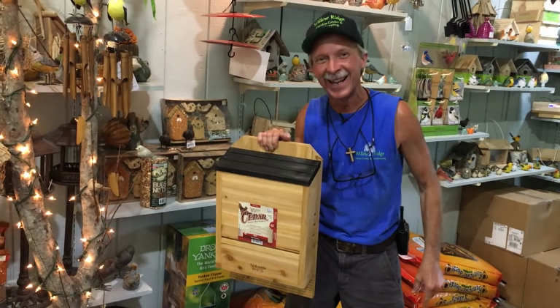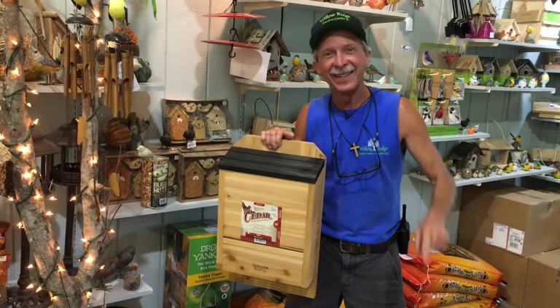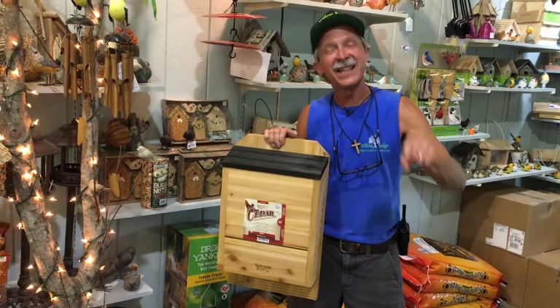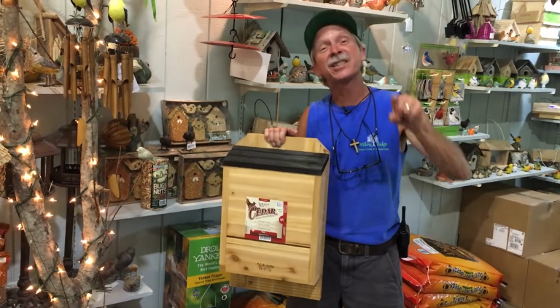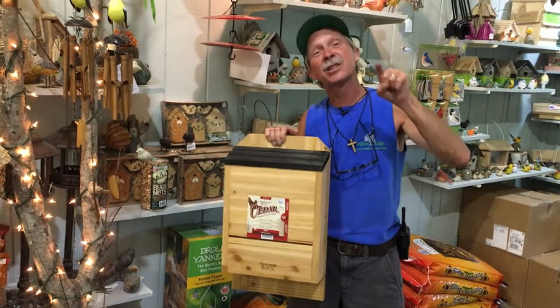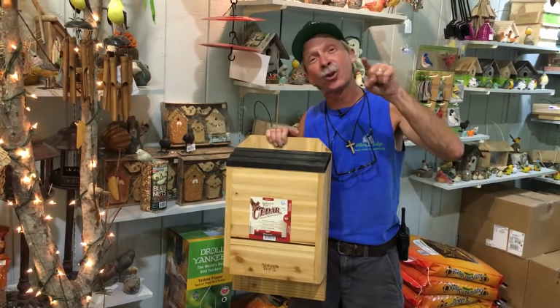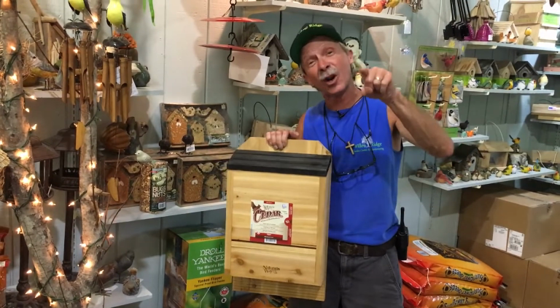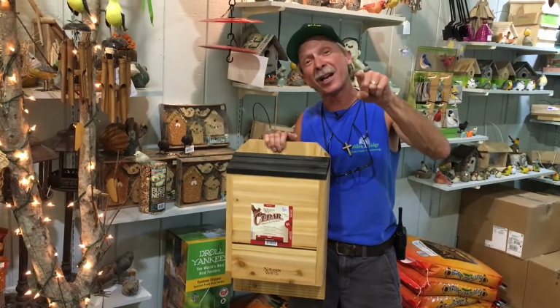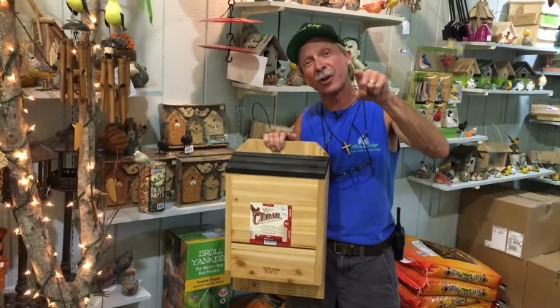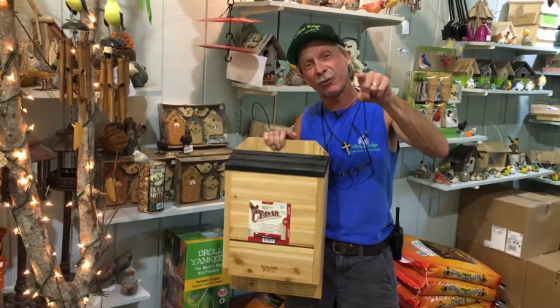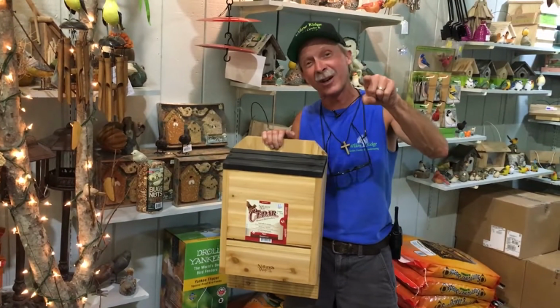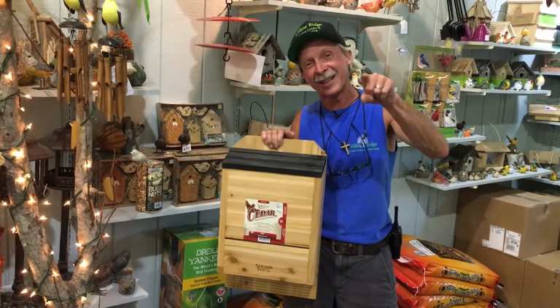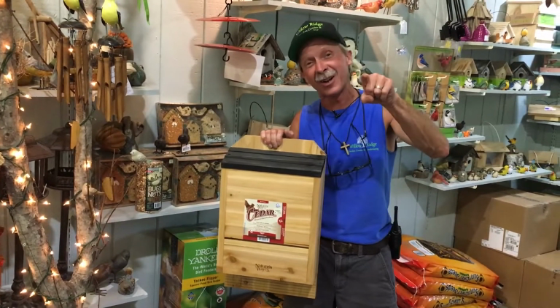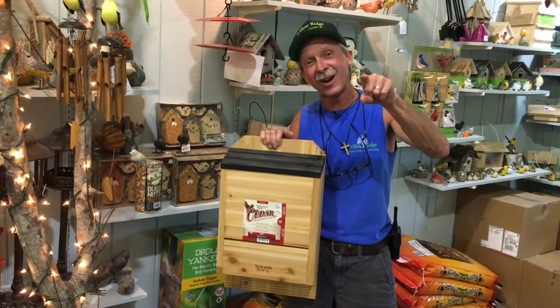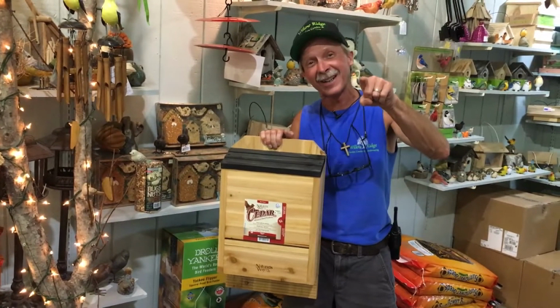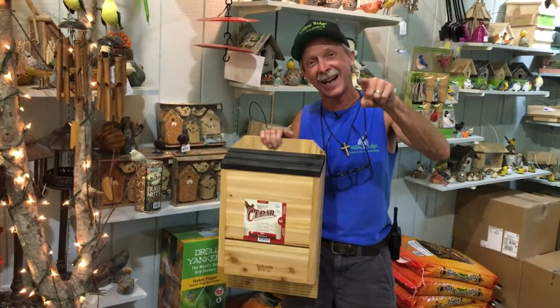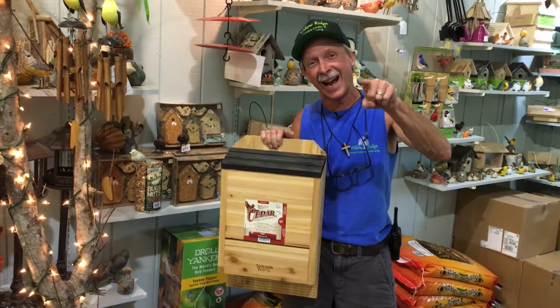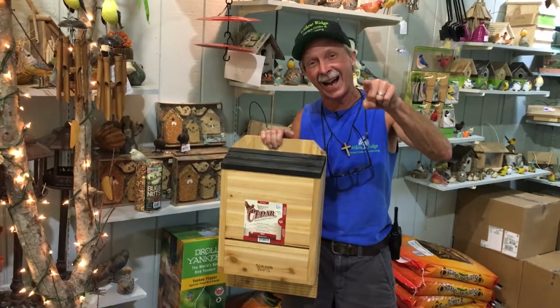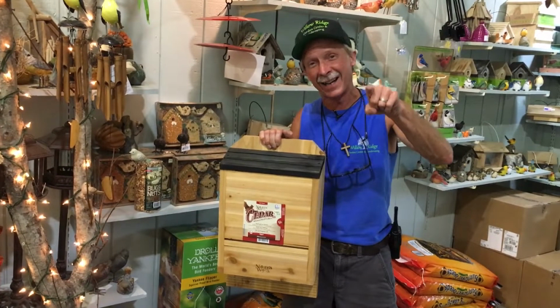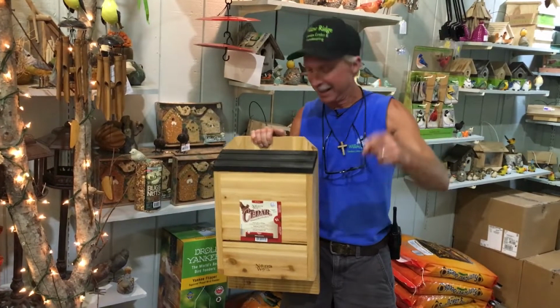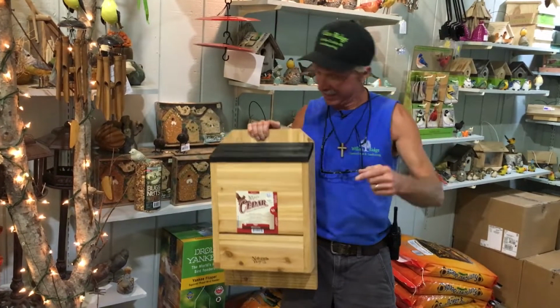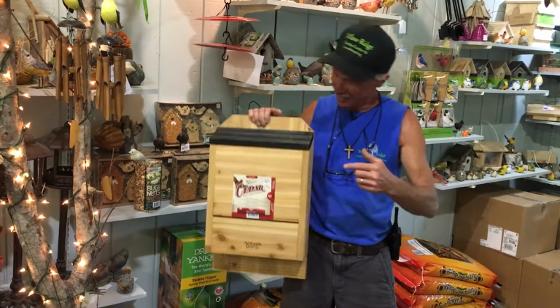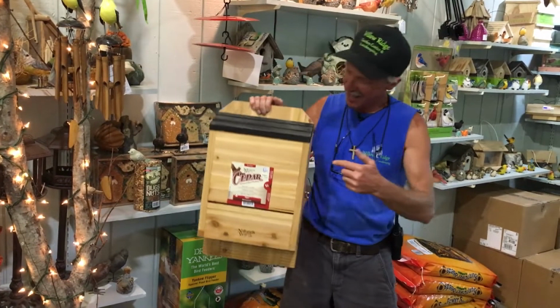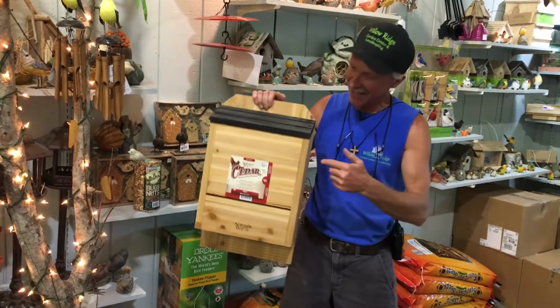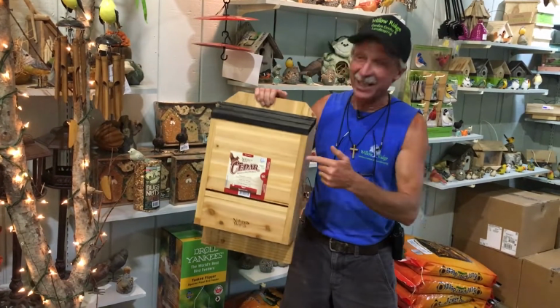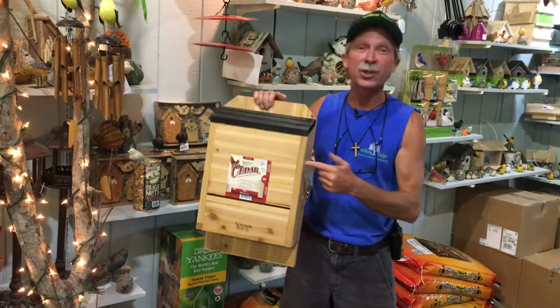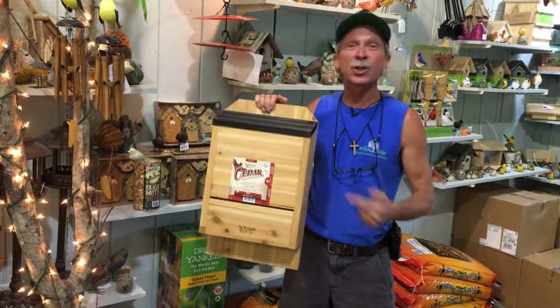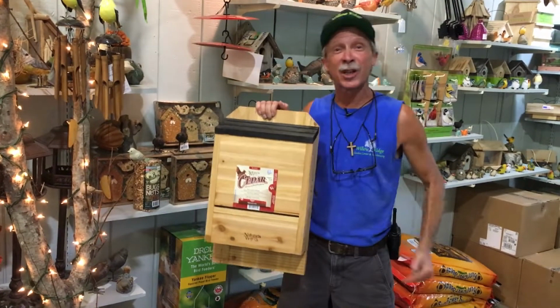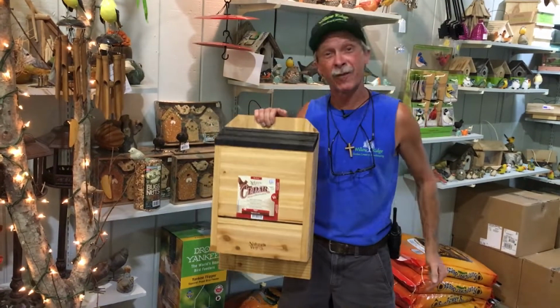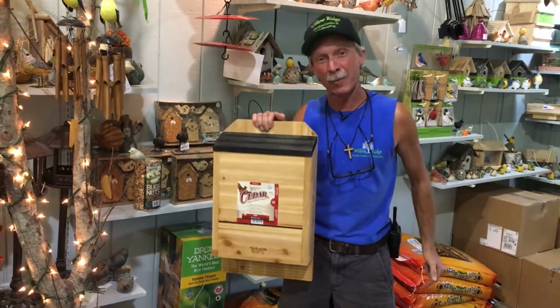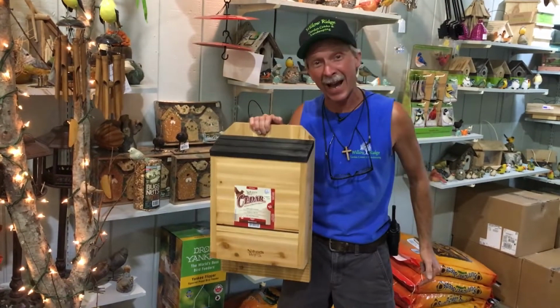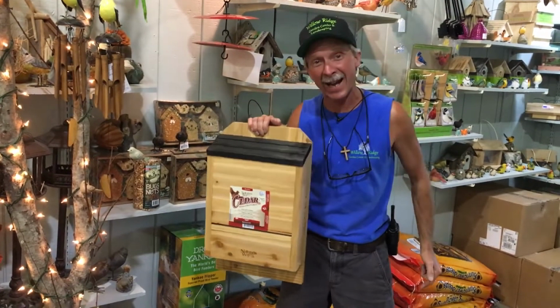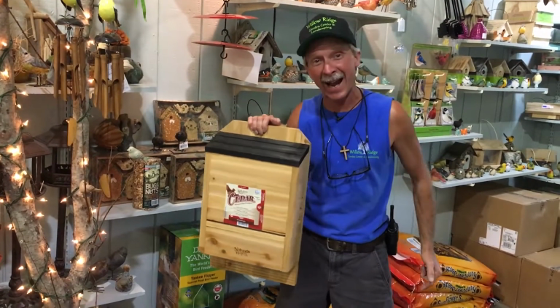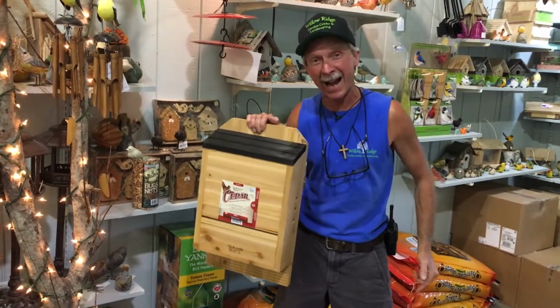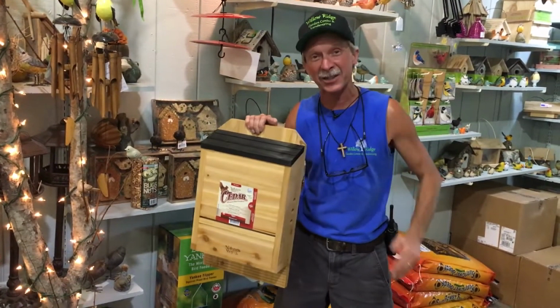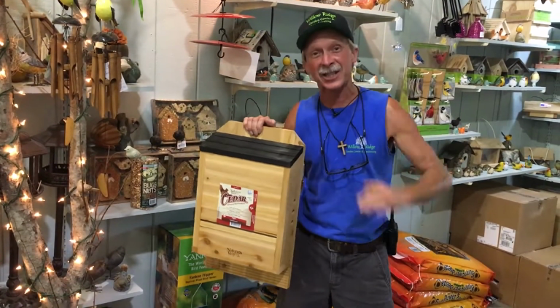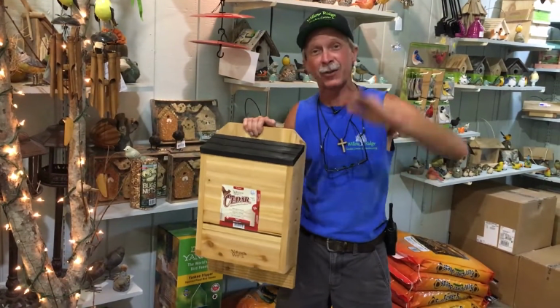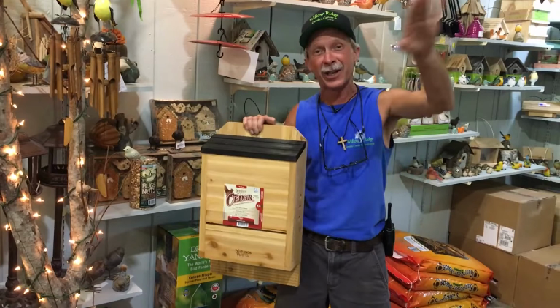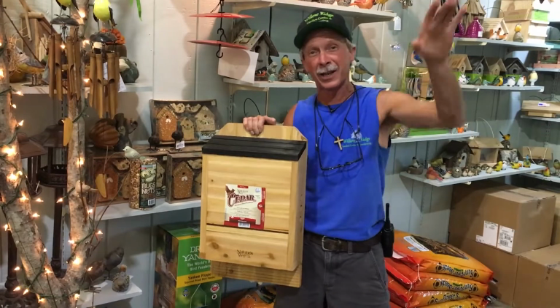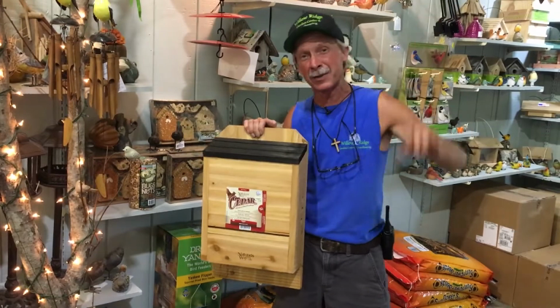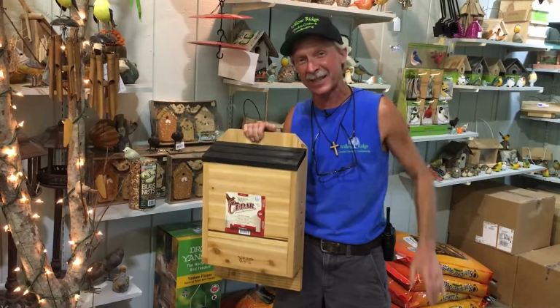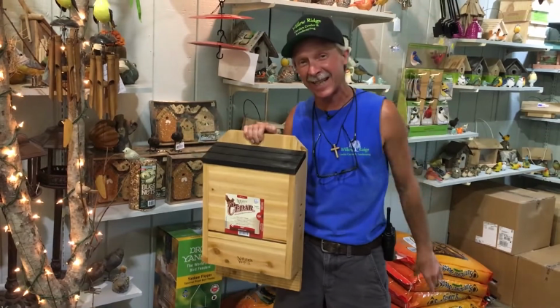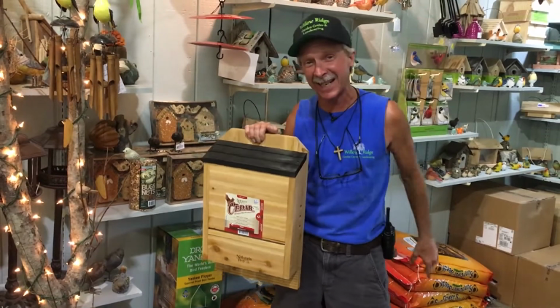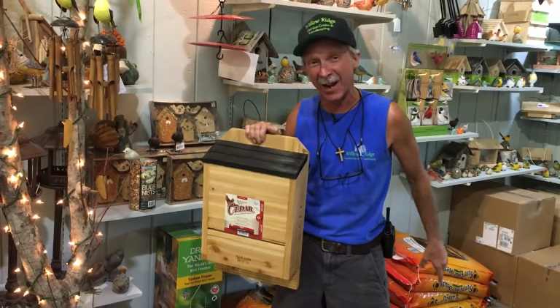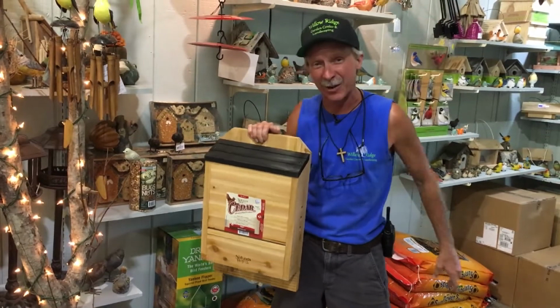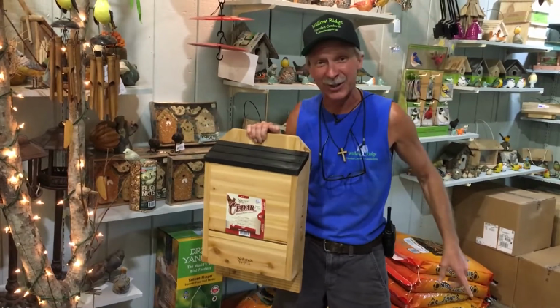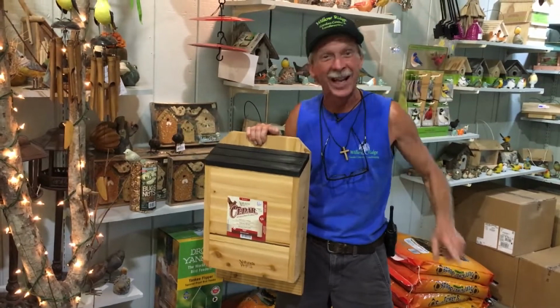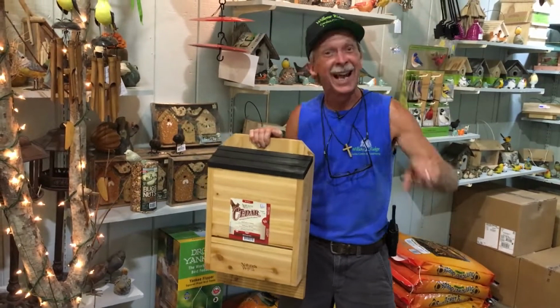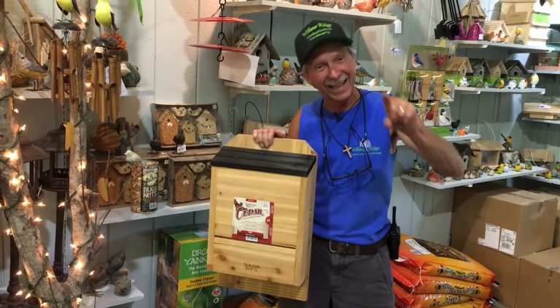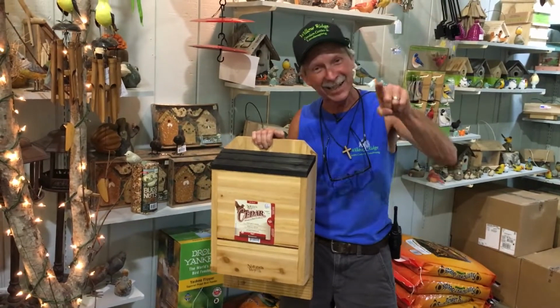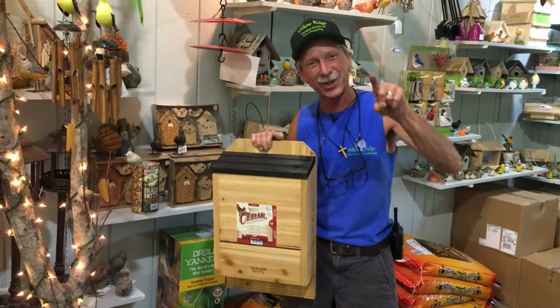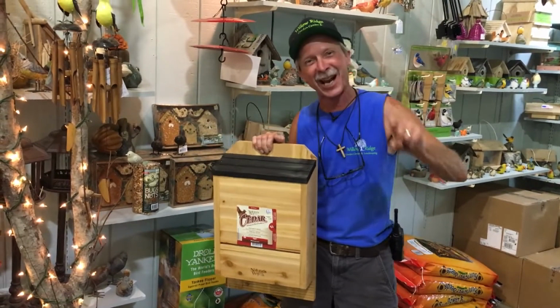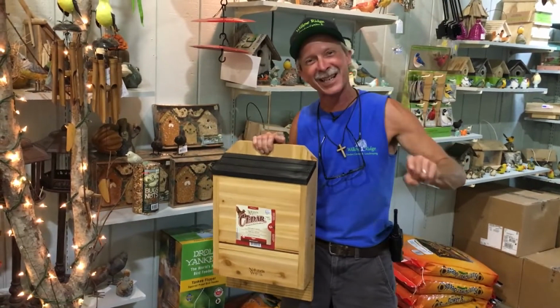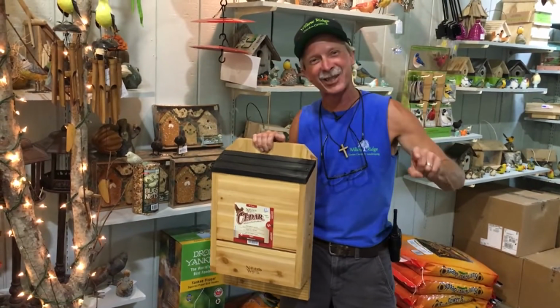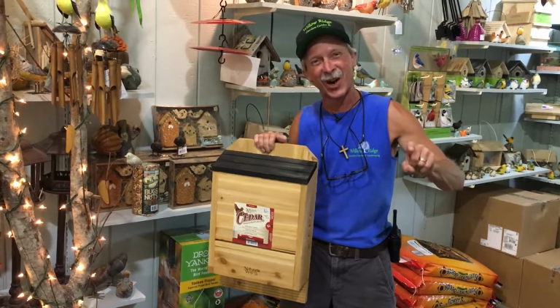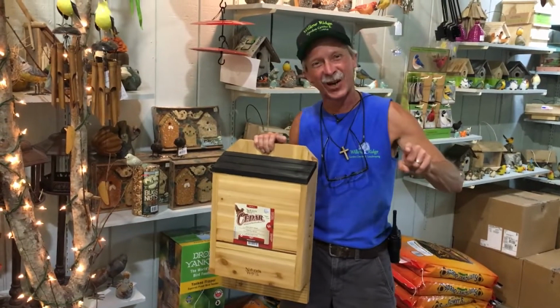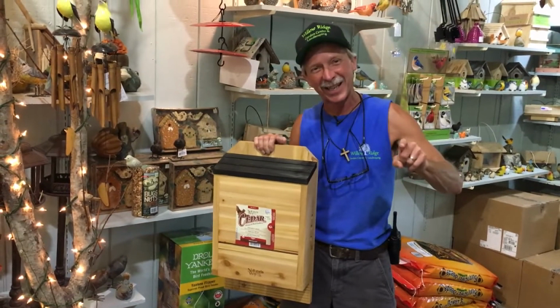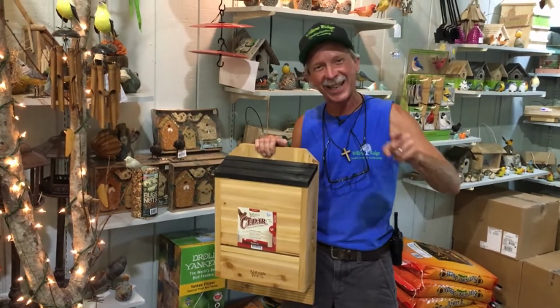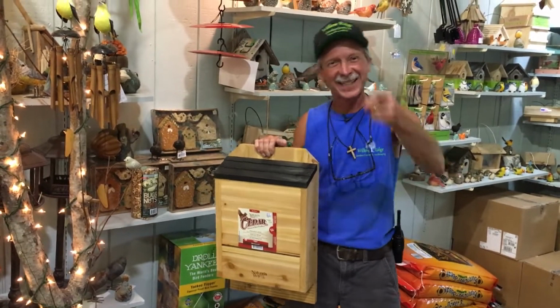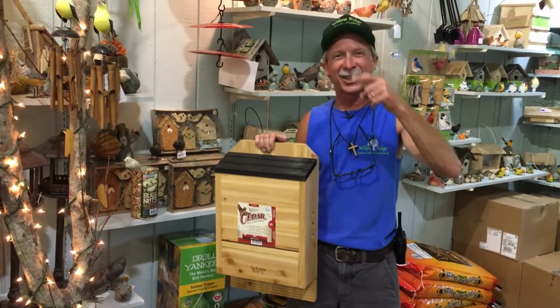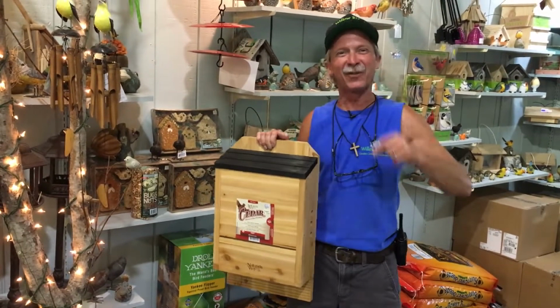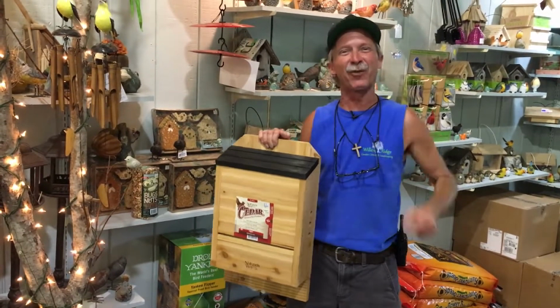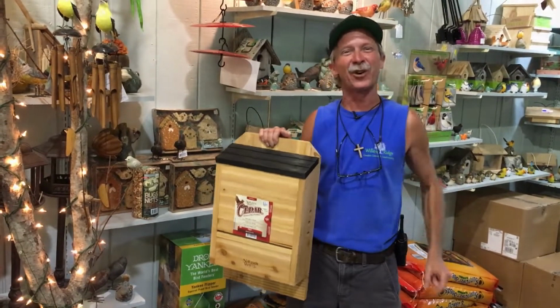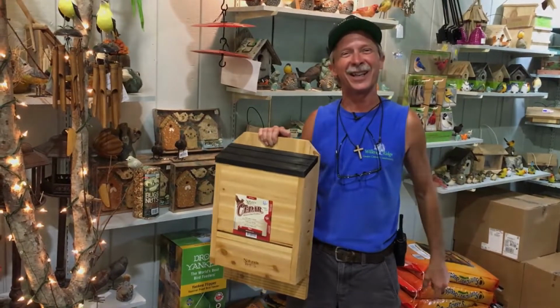This is Greg, your friendly garden guy, saying get yourself a bat house, get rid of the mosquitoes, and get your hands dirty. It's good for you.